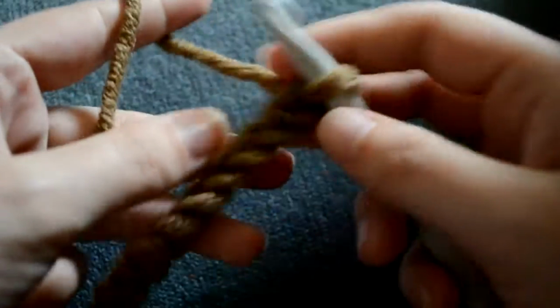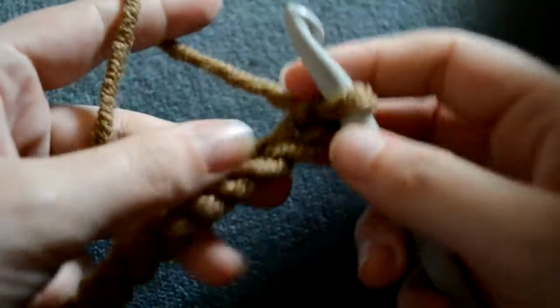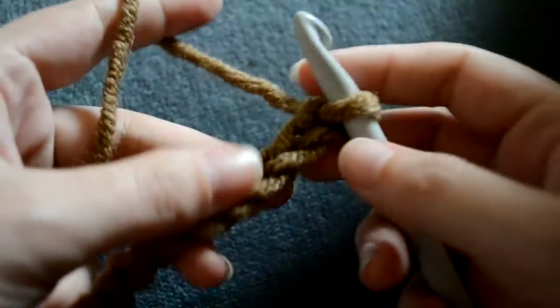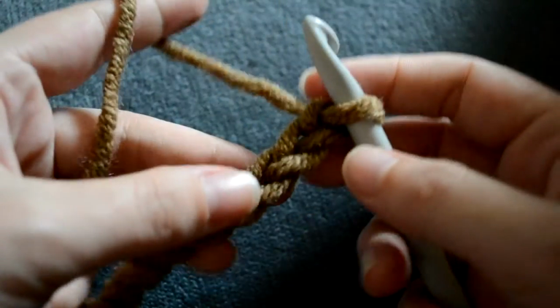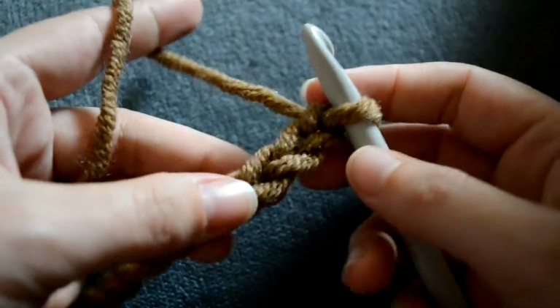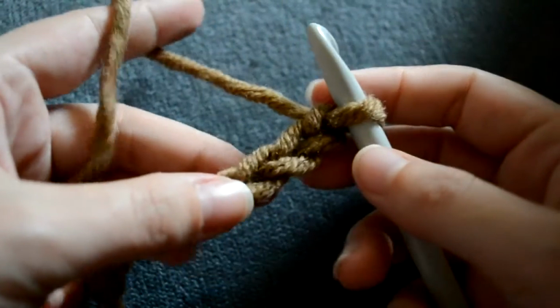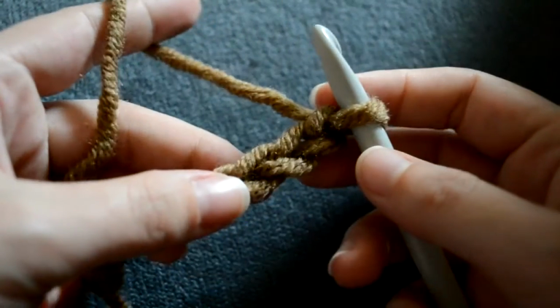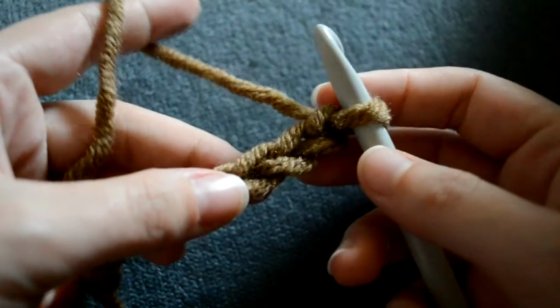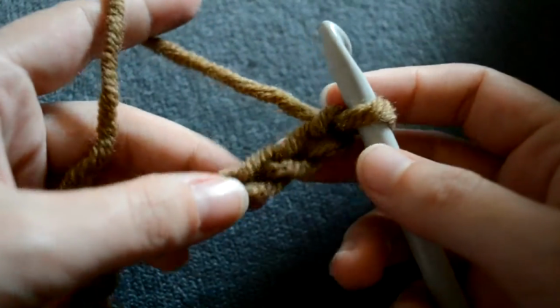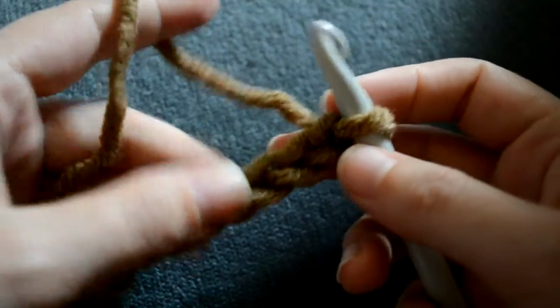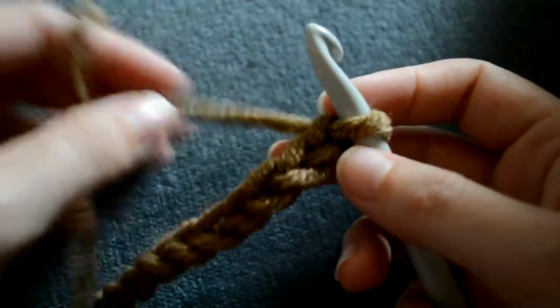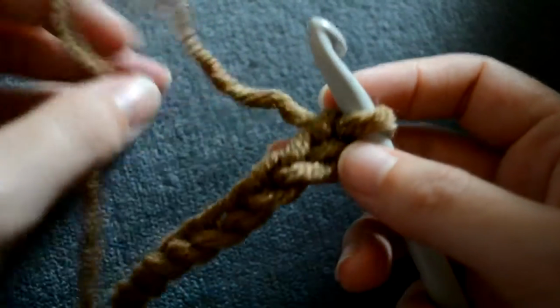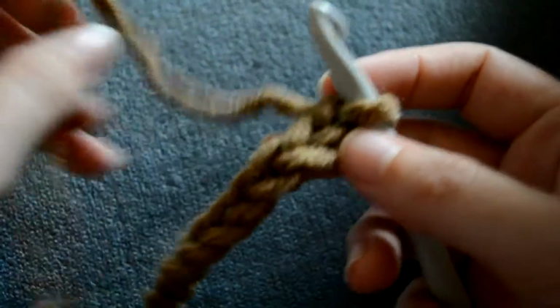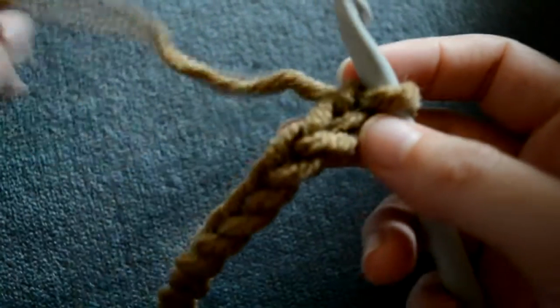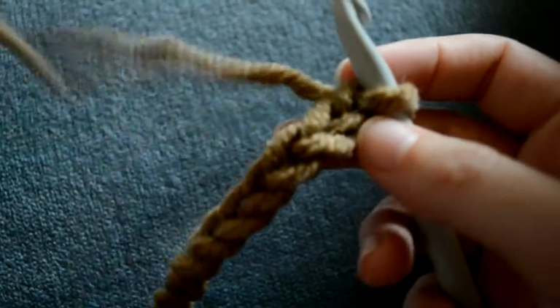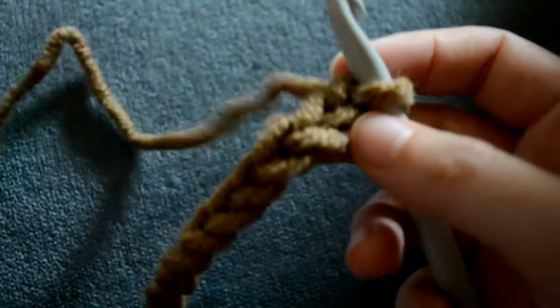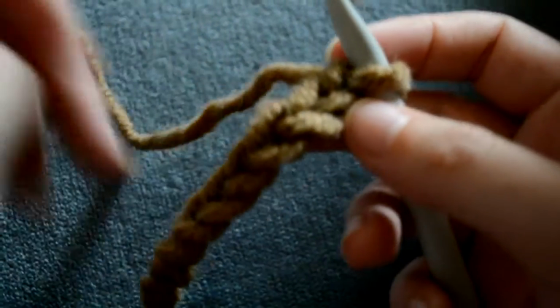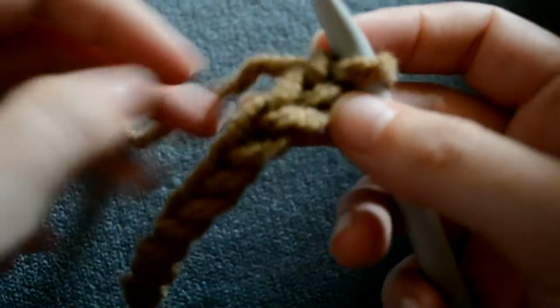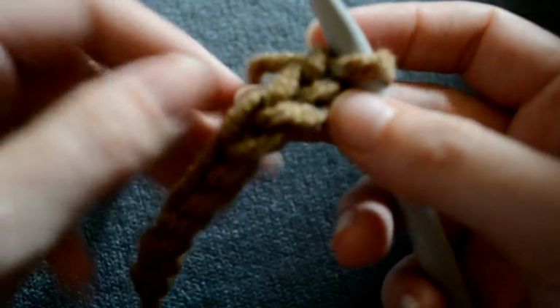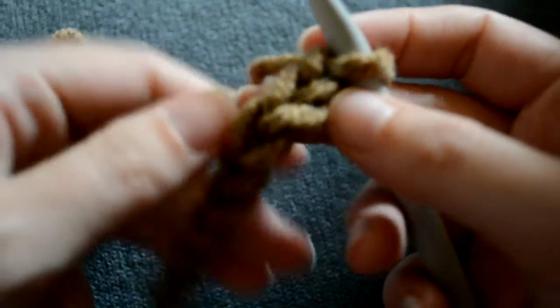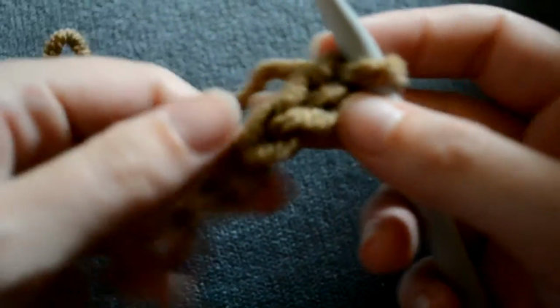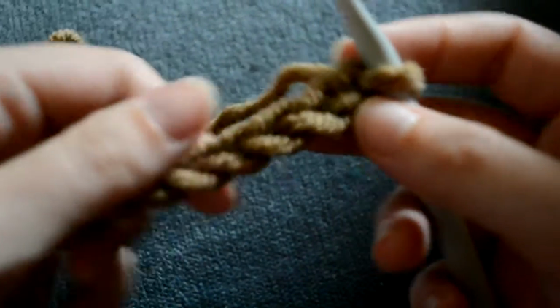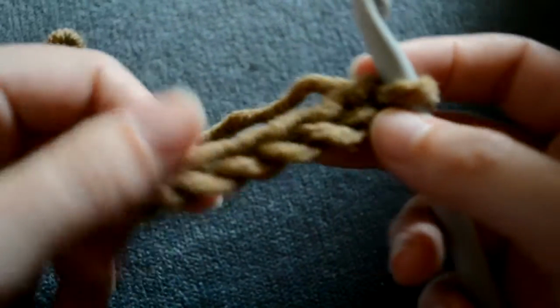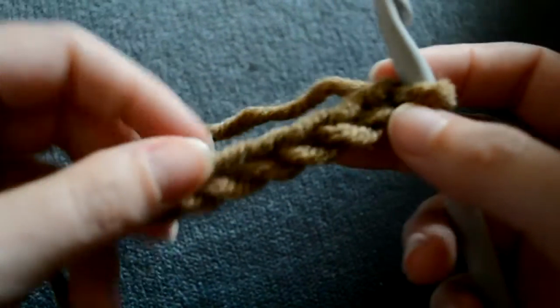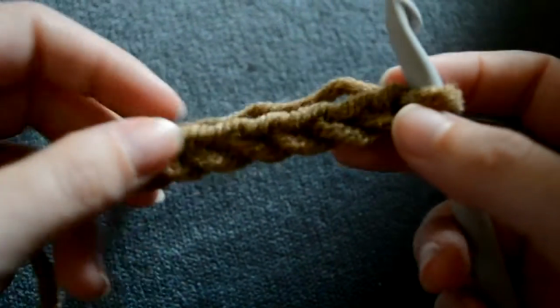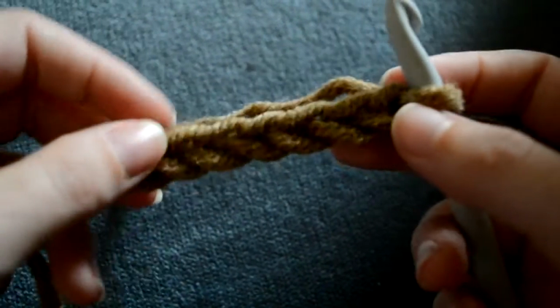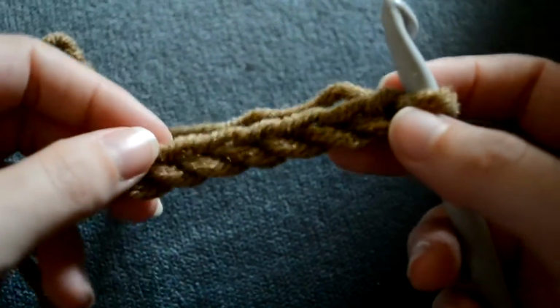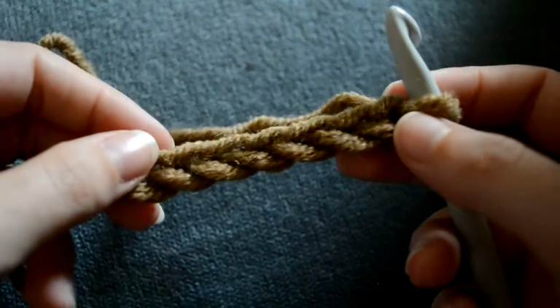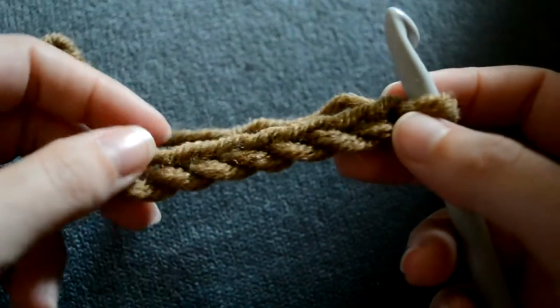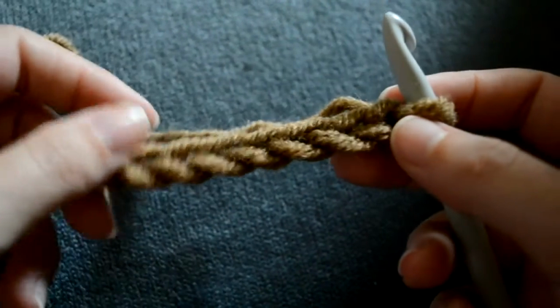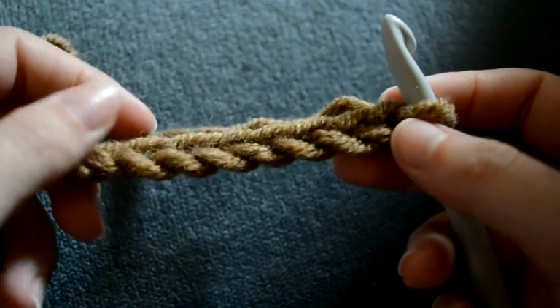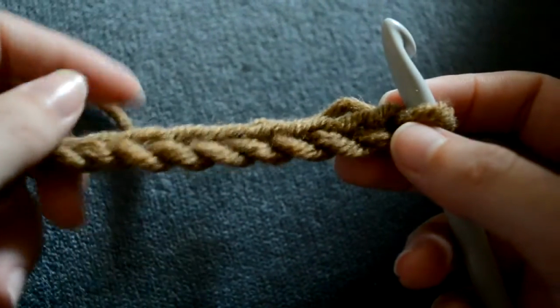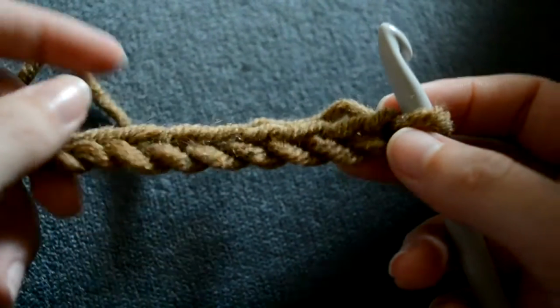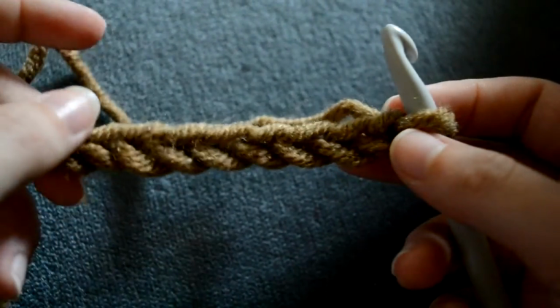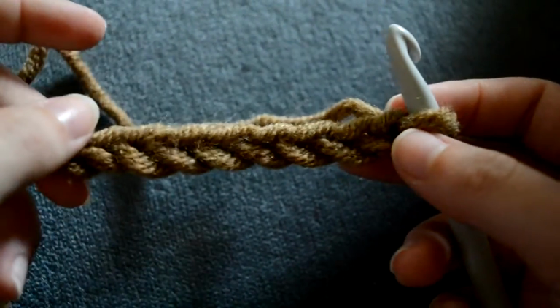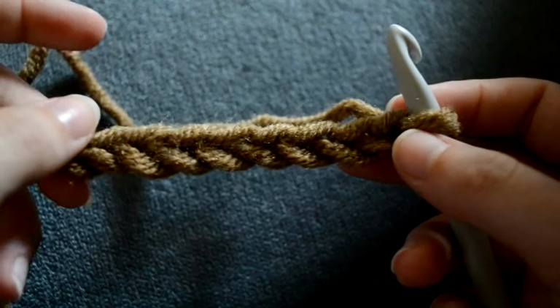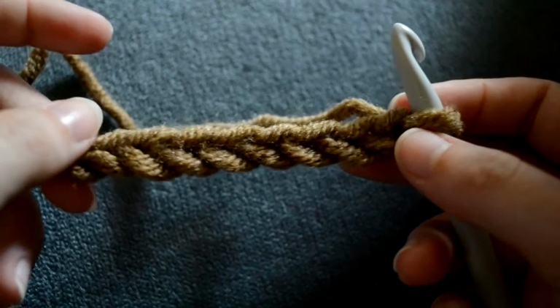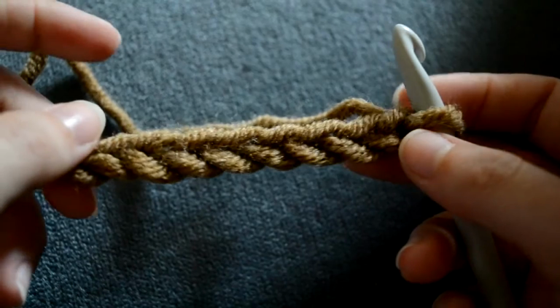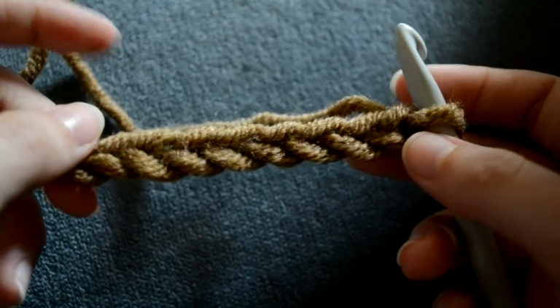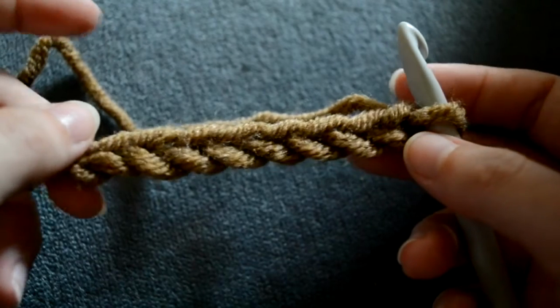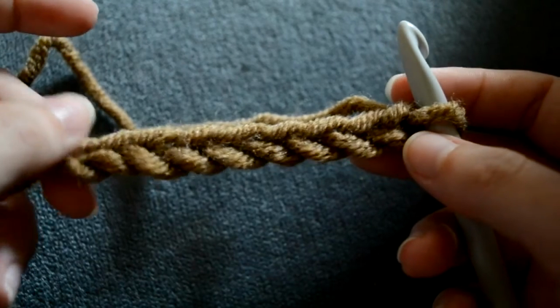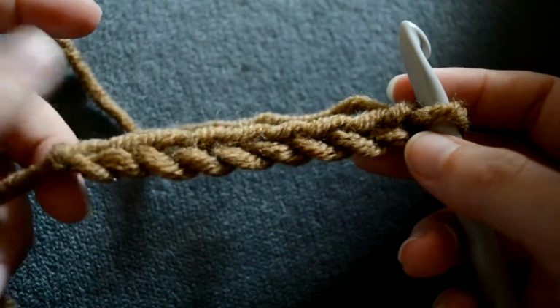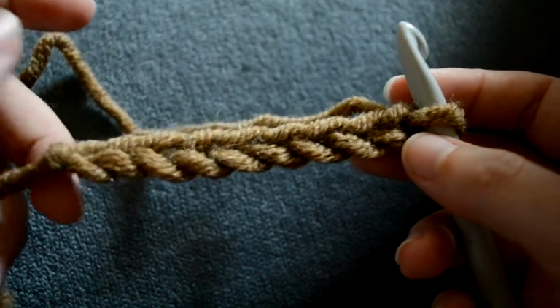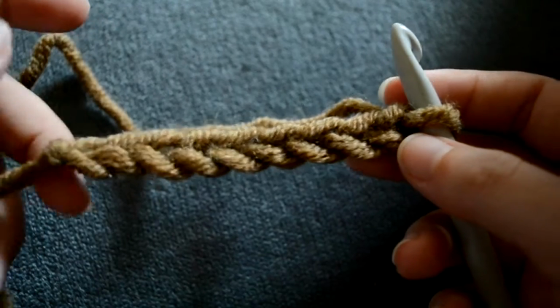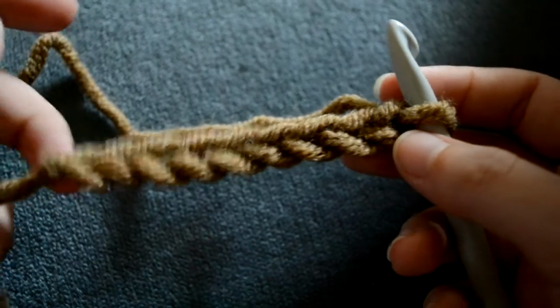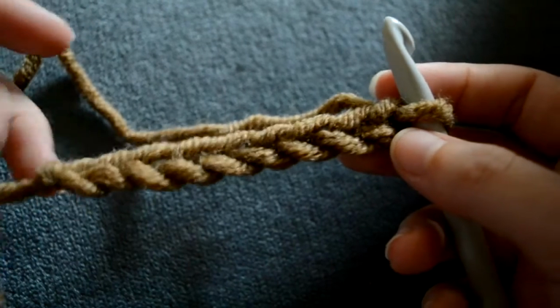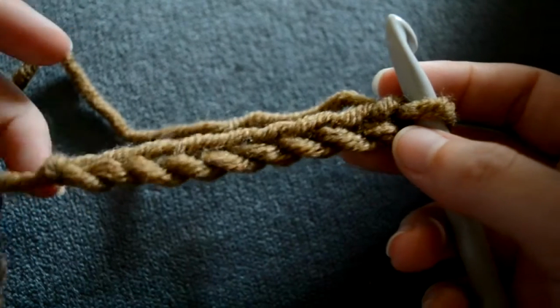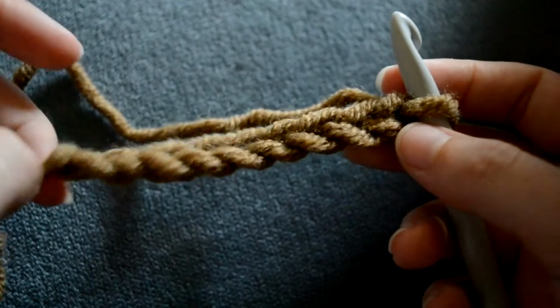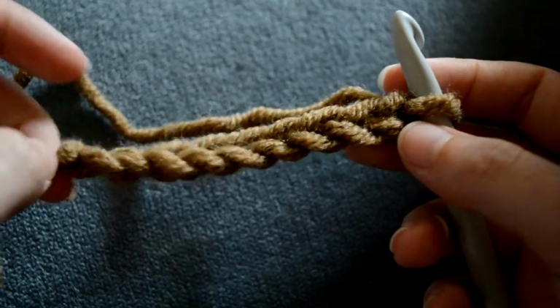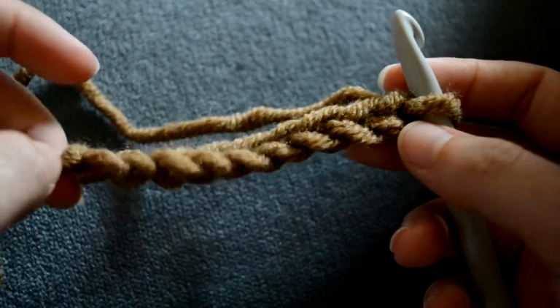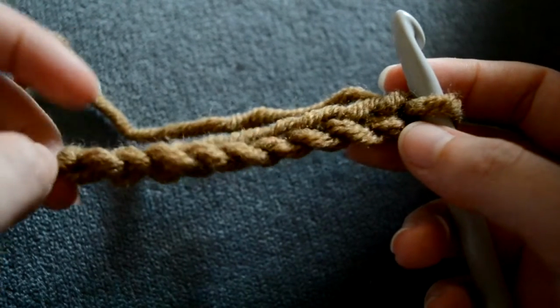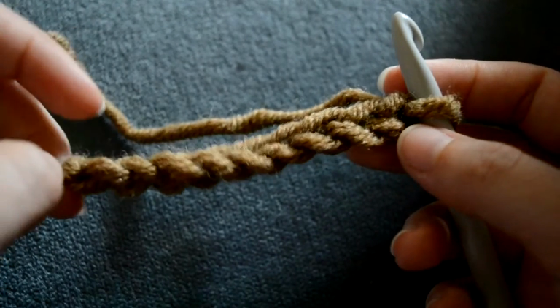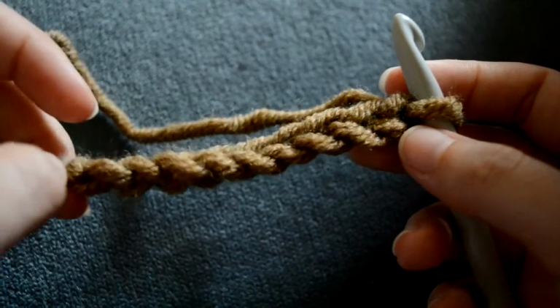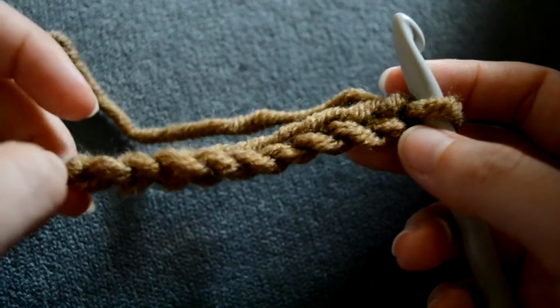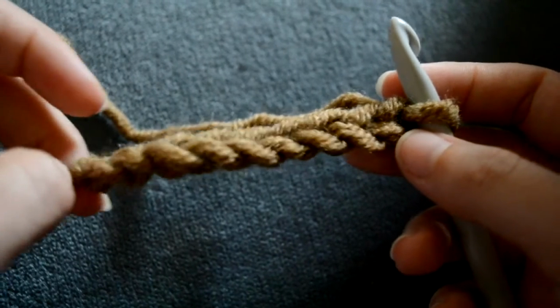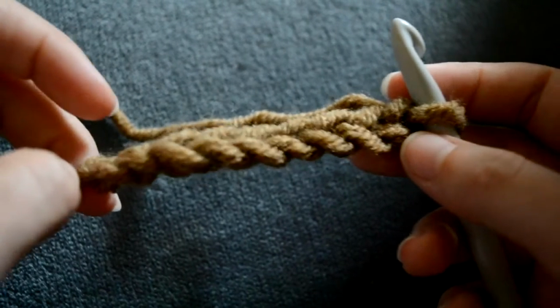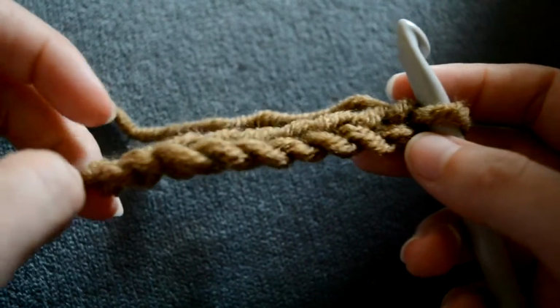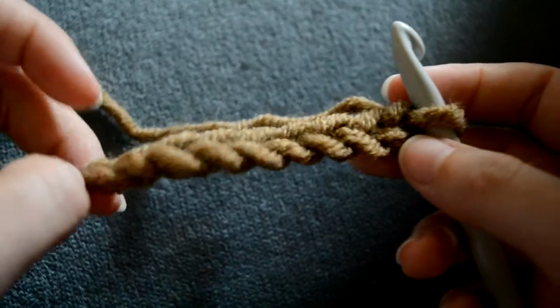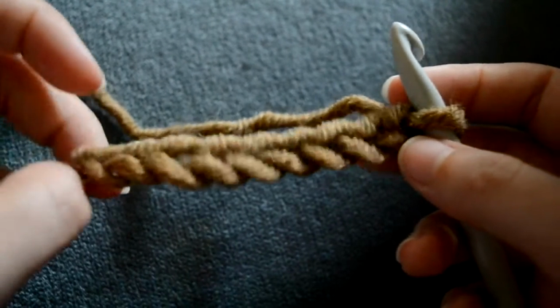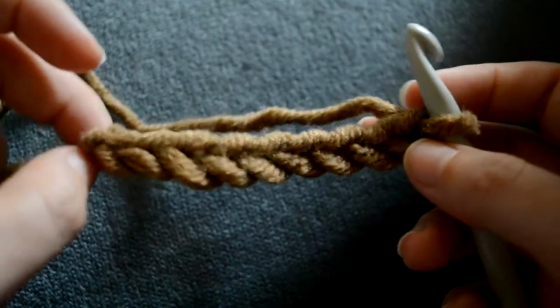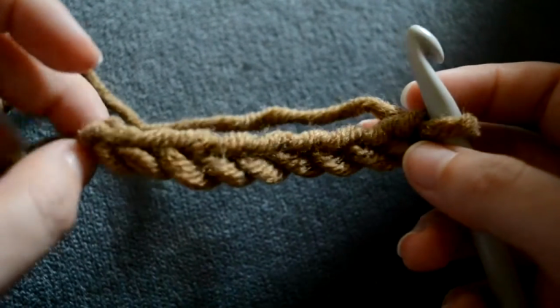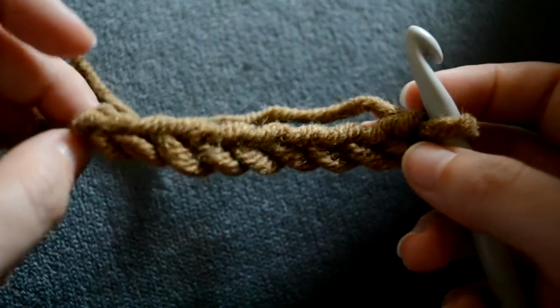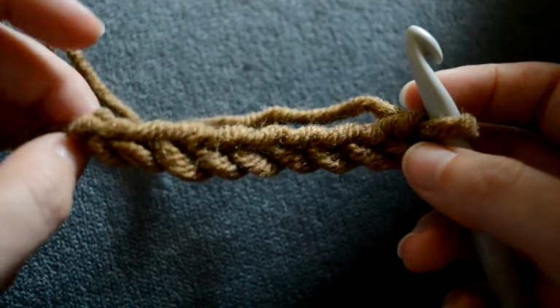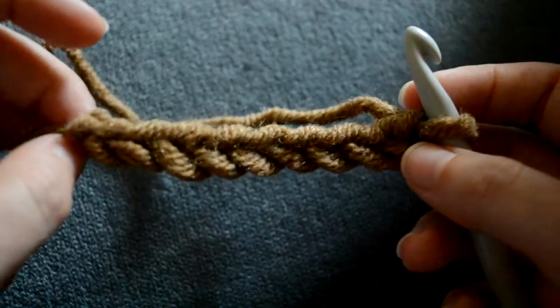Hello there and welcome to my channel. This tutorial will show you how to make the slip stitch.